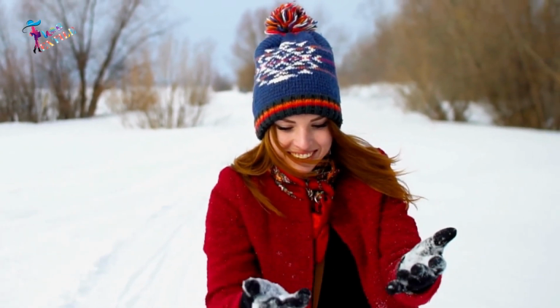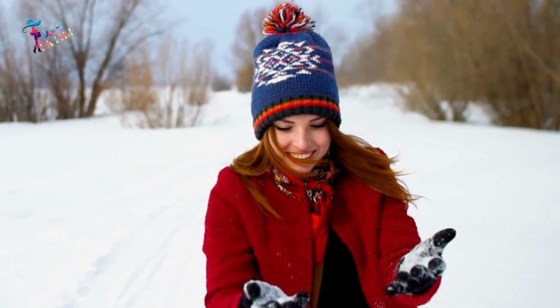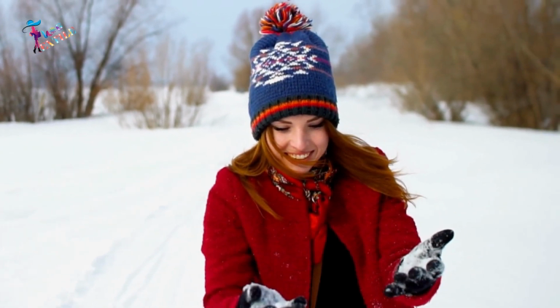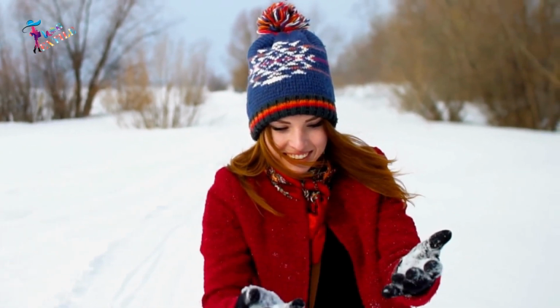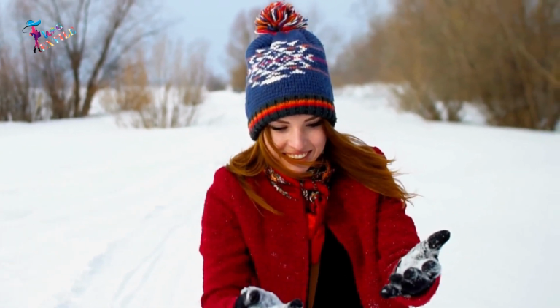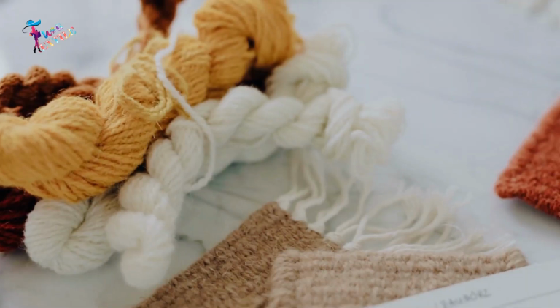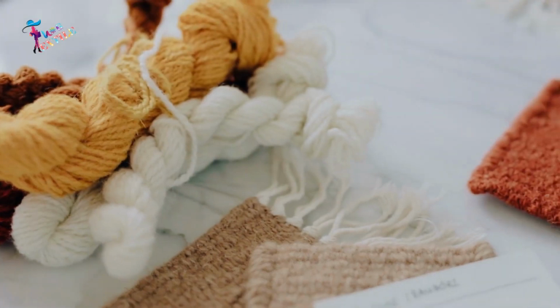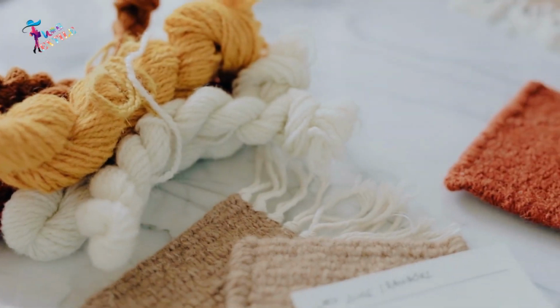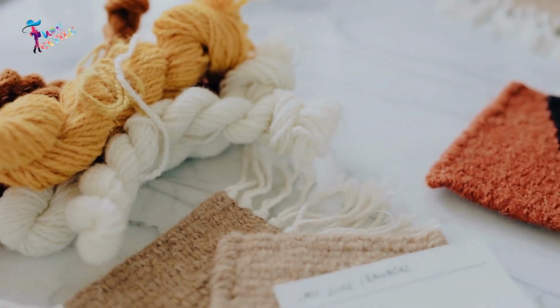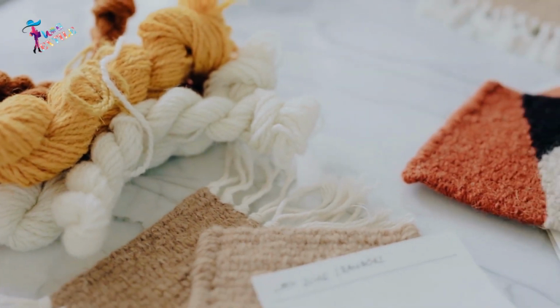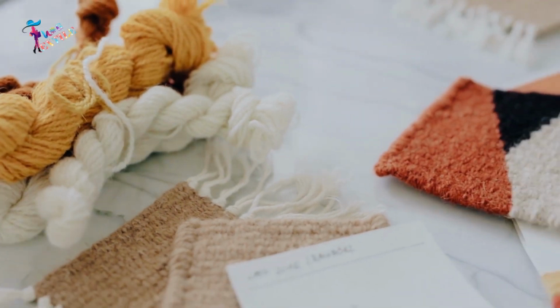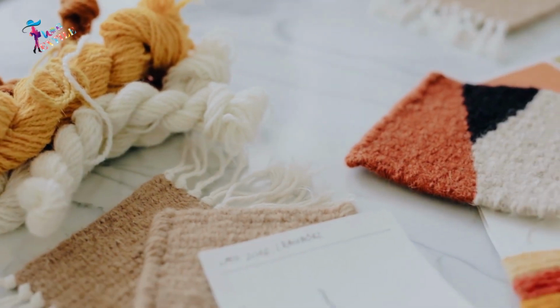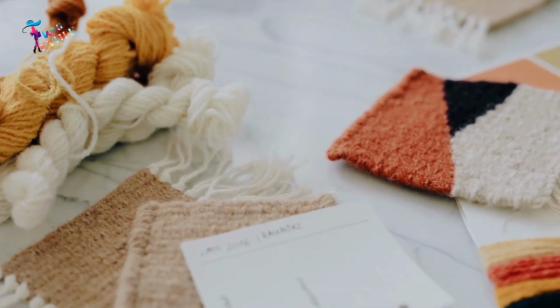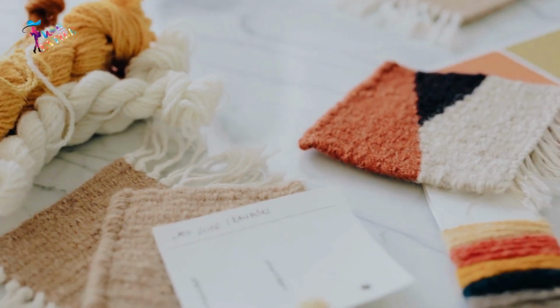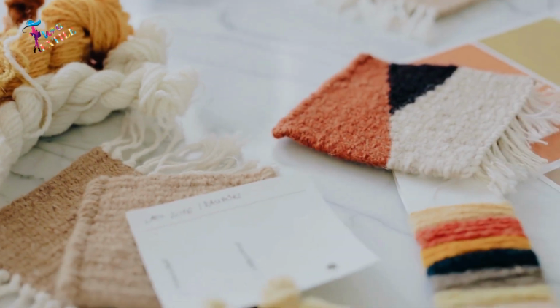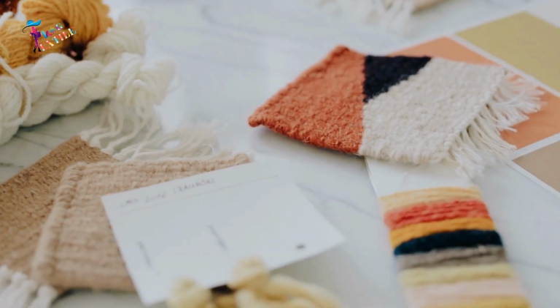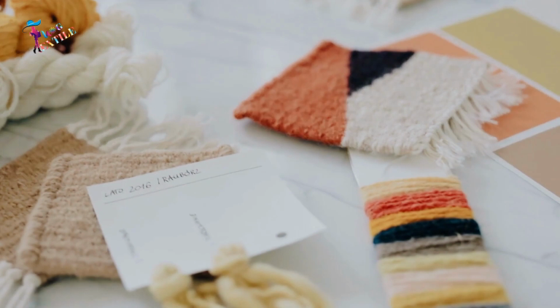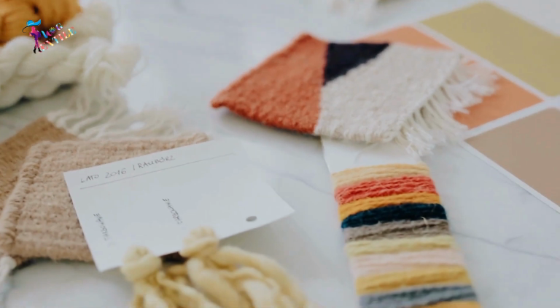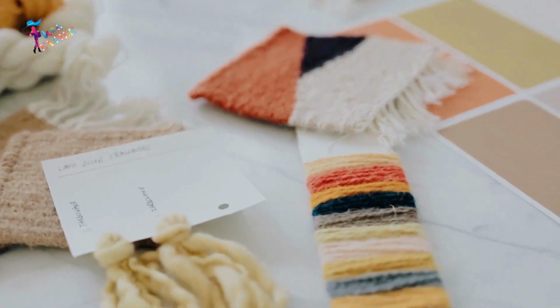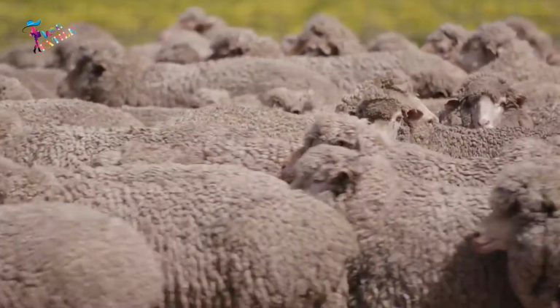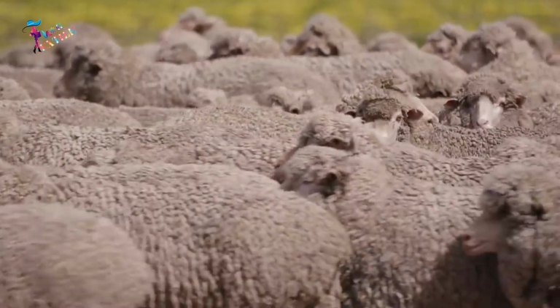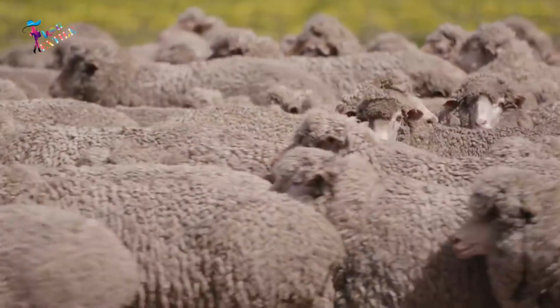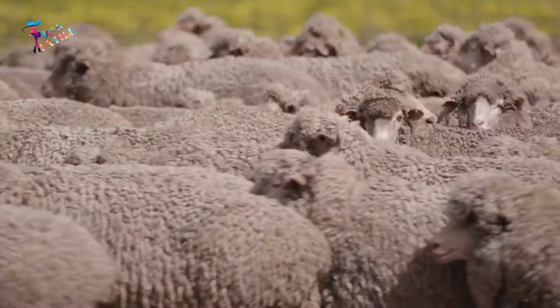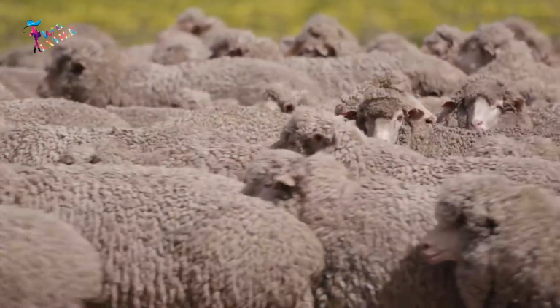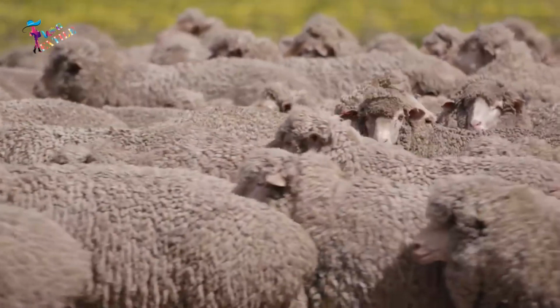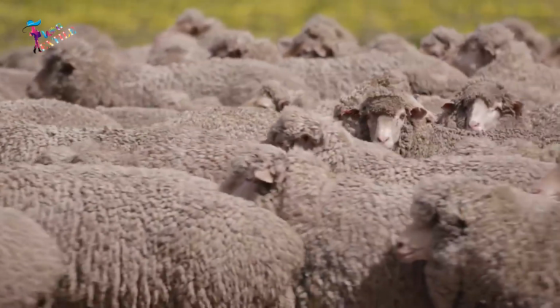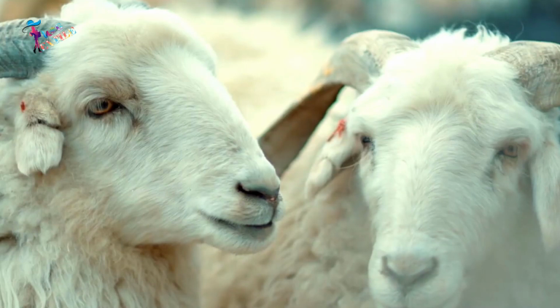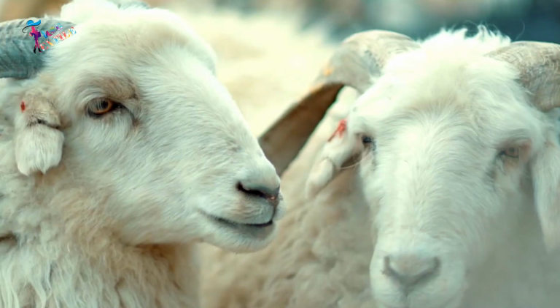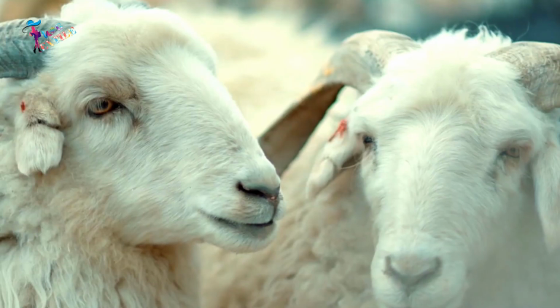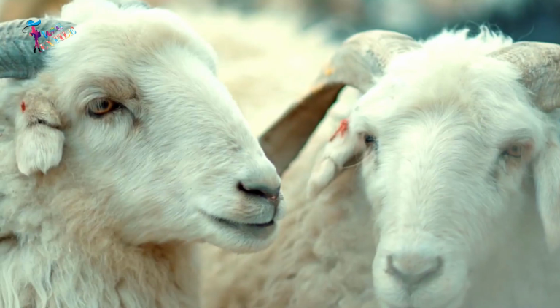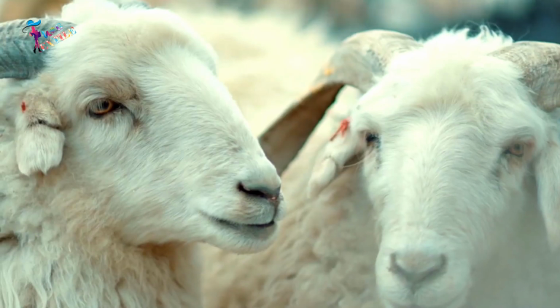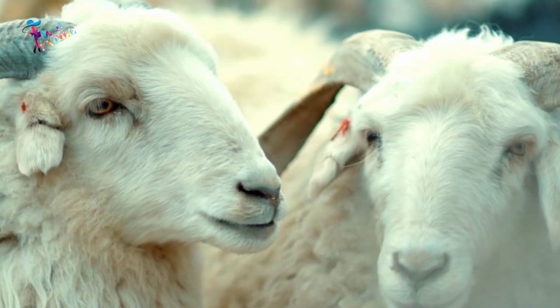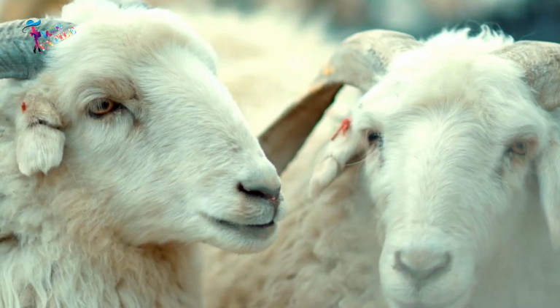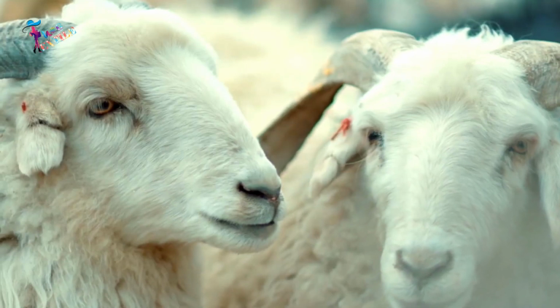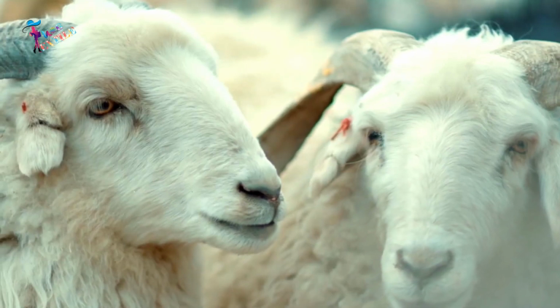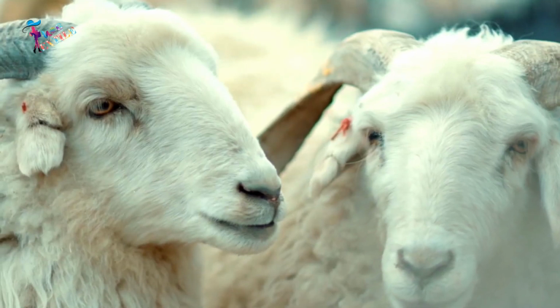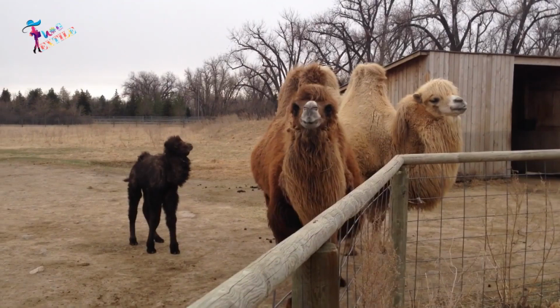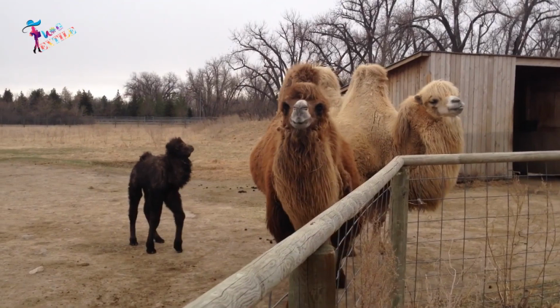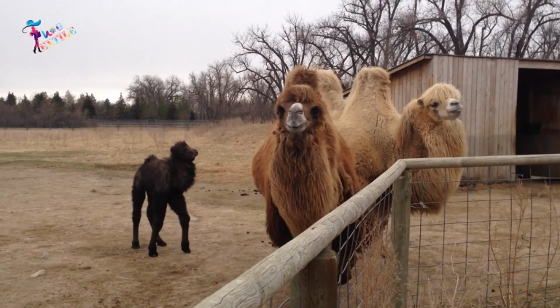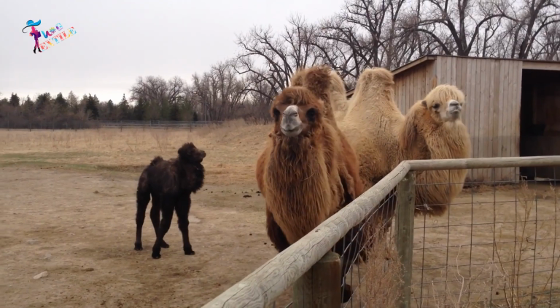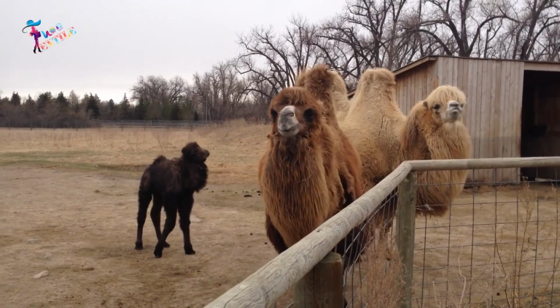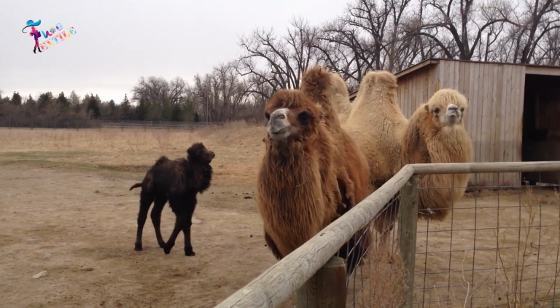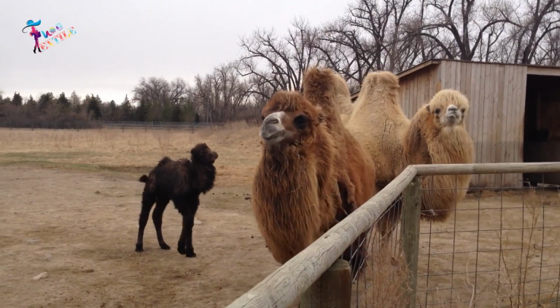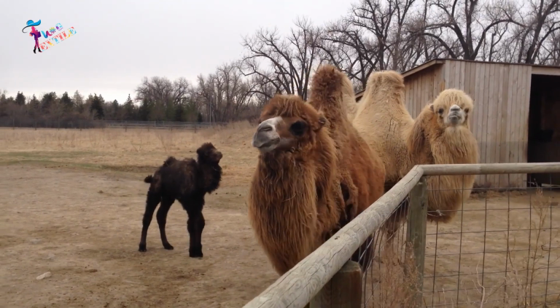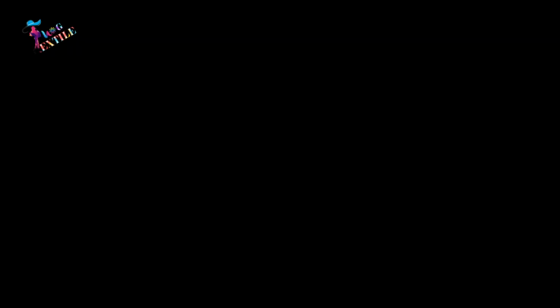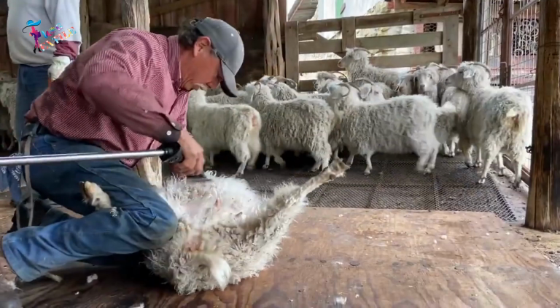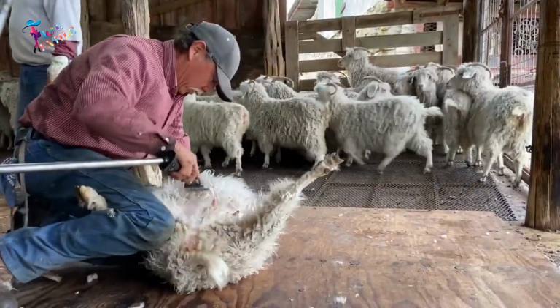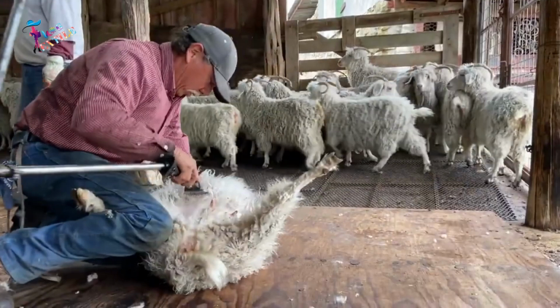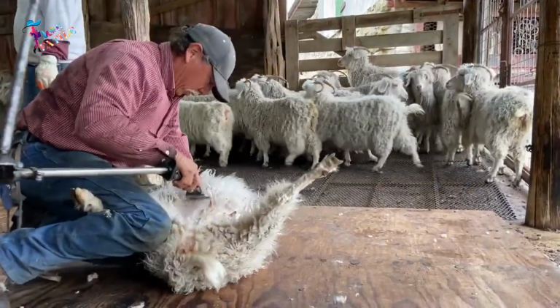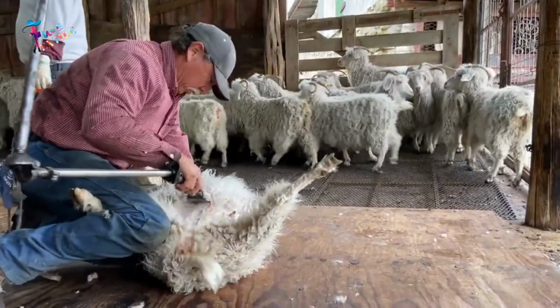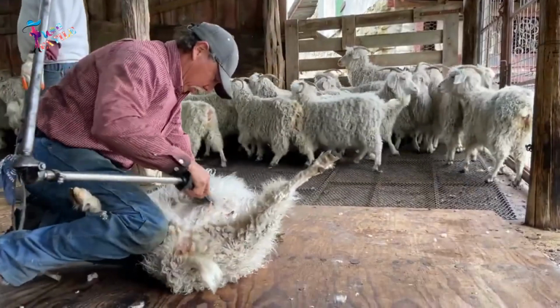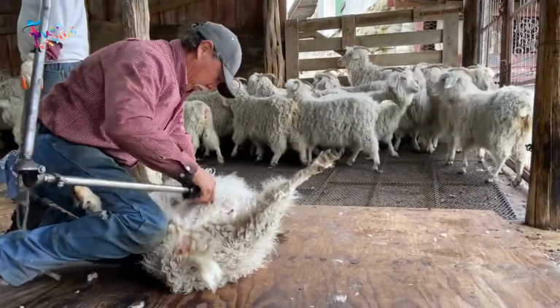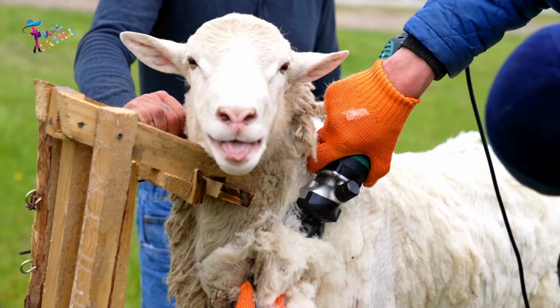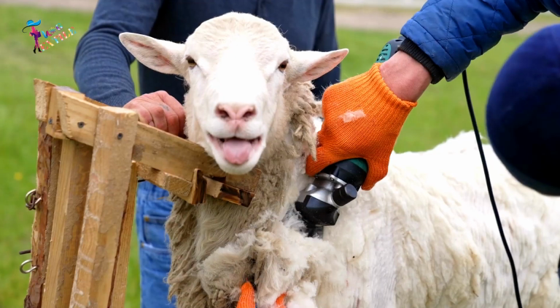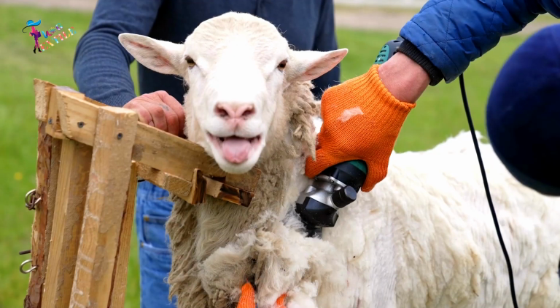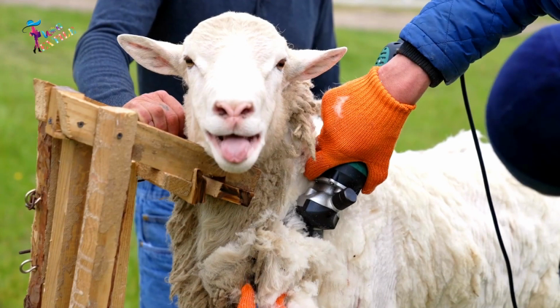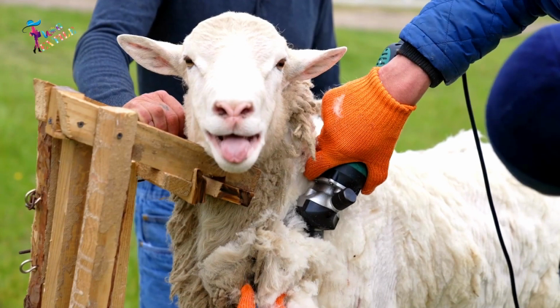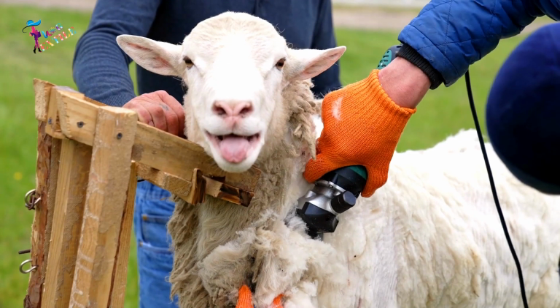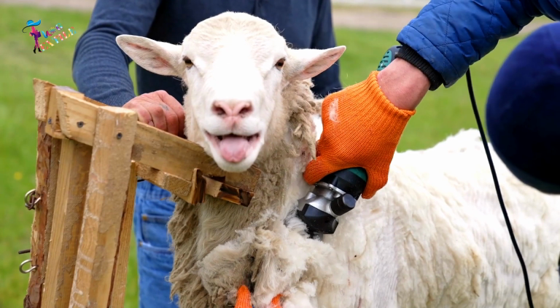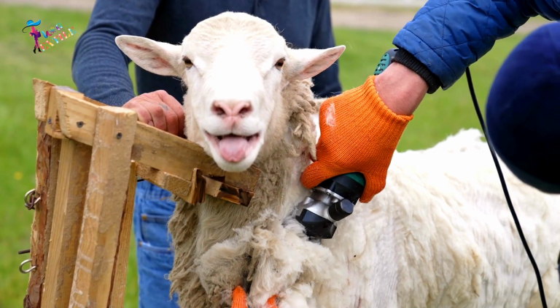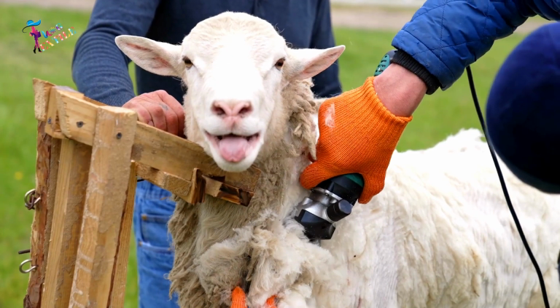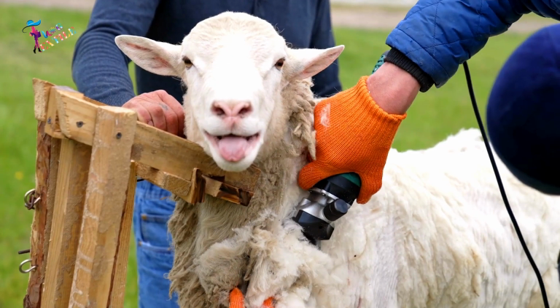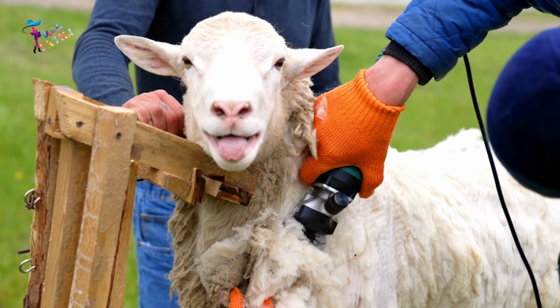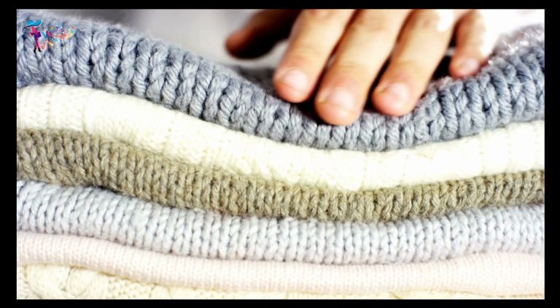We hope this video has been informative and has given you a better understanding of the different types of wool and their uses.